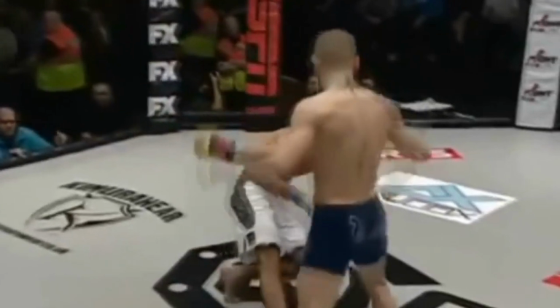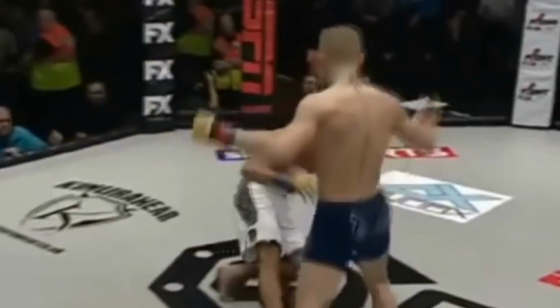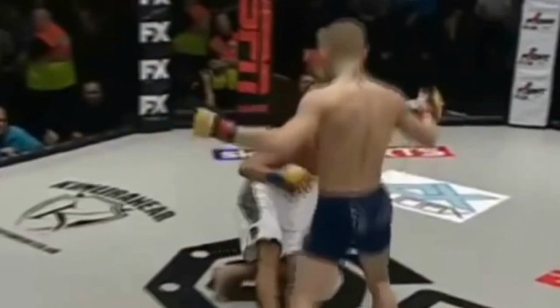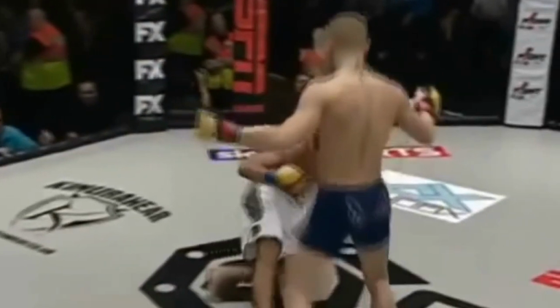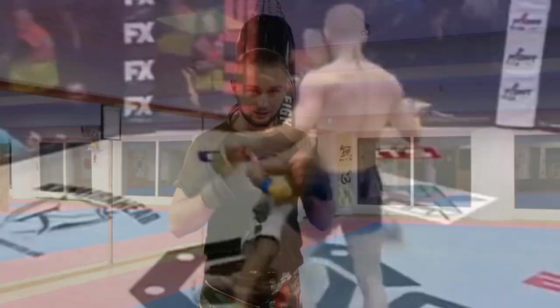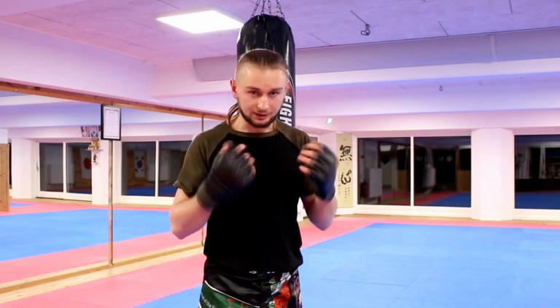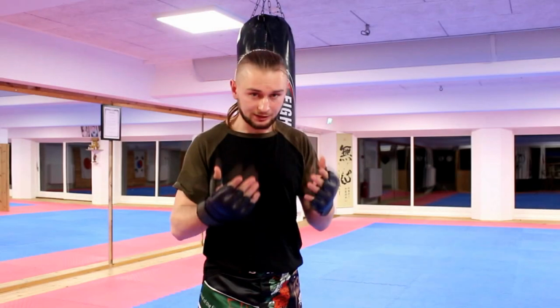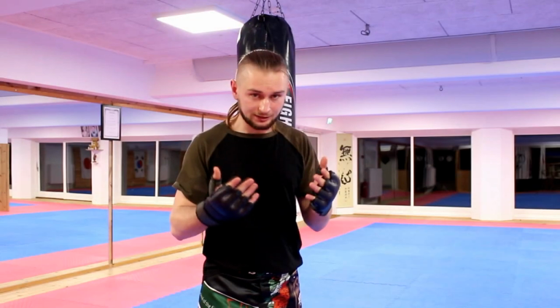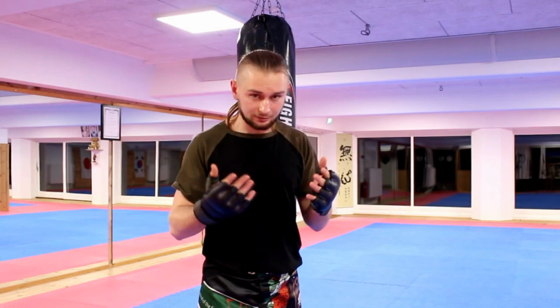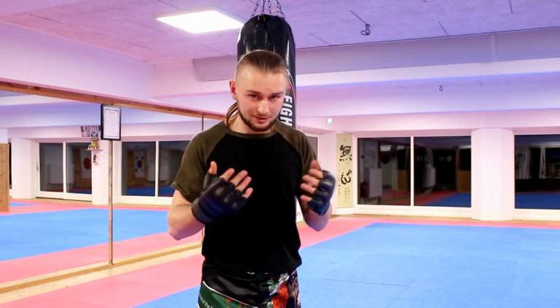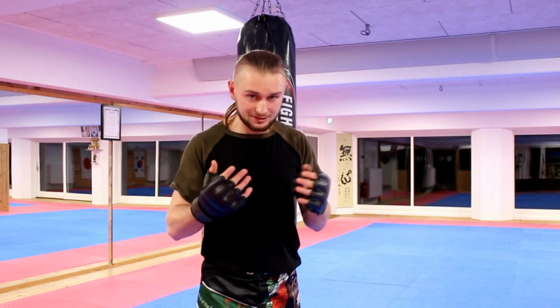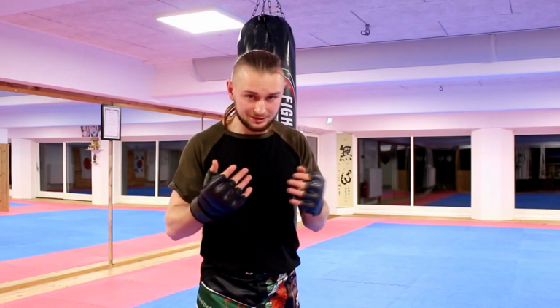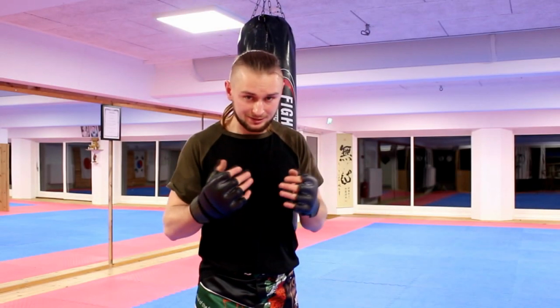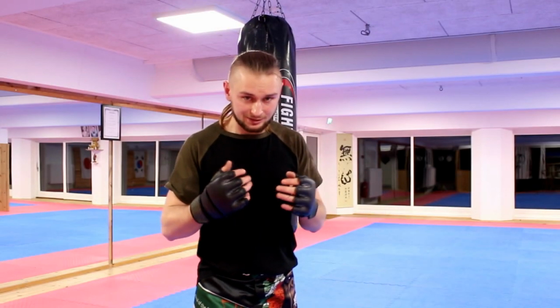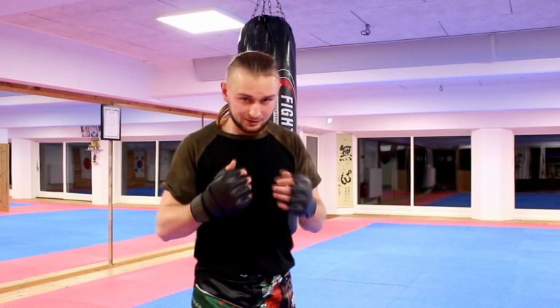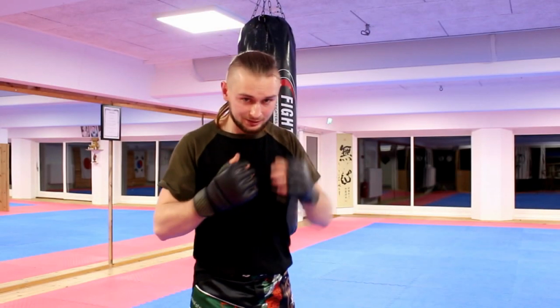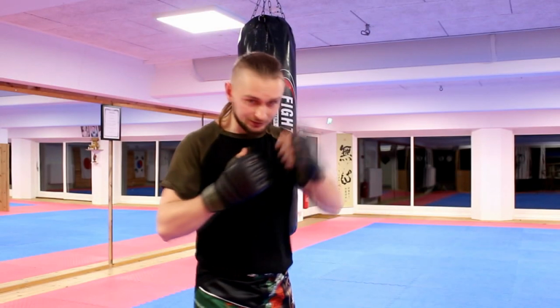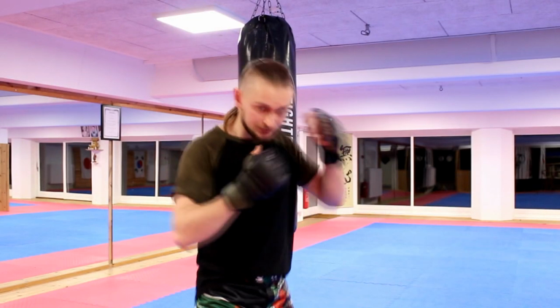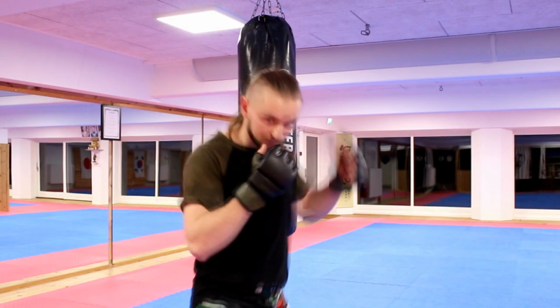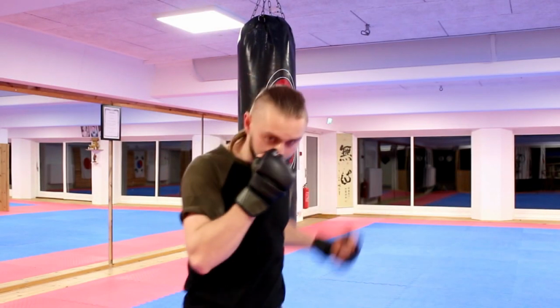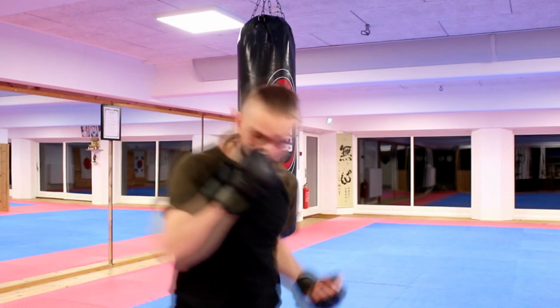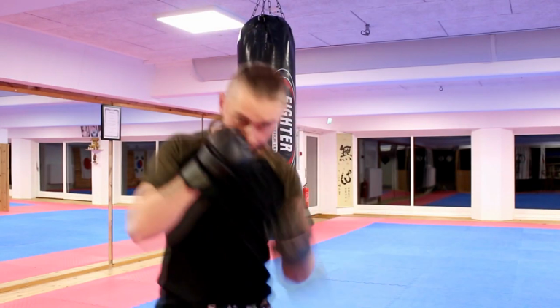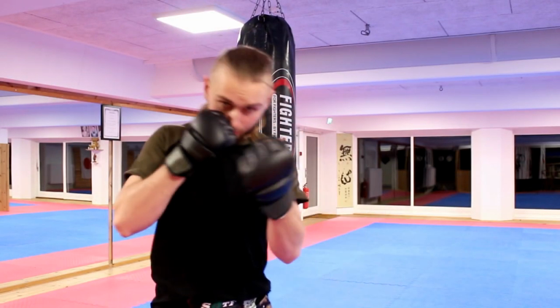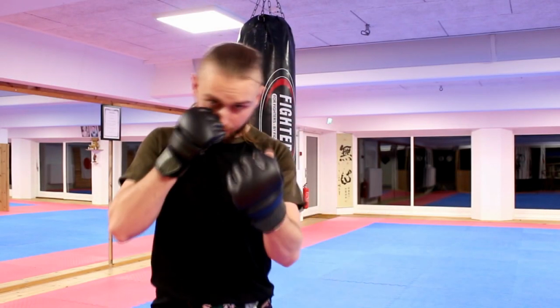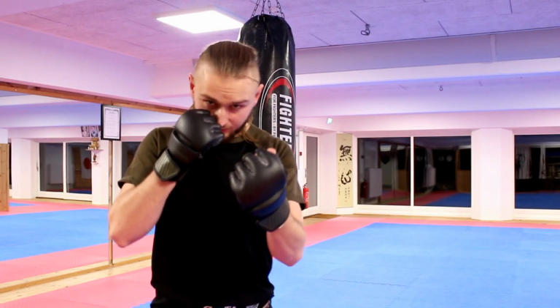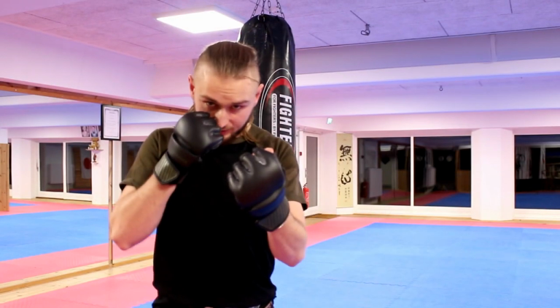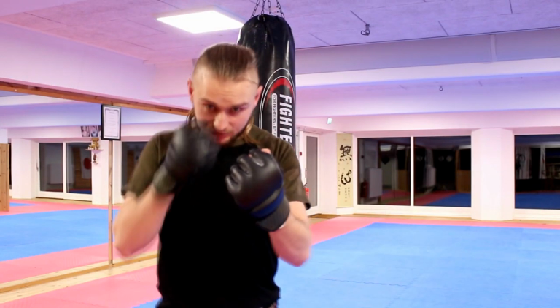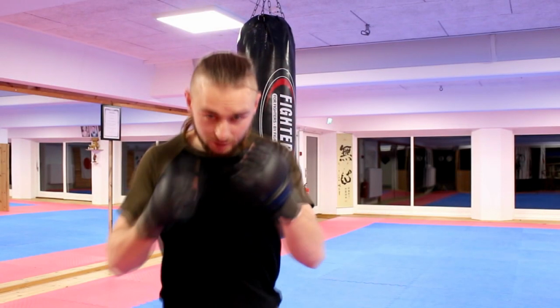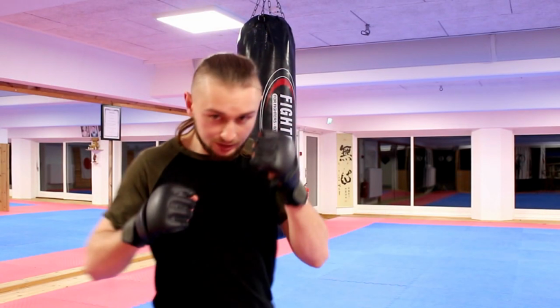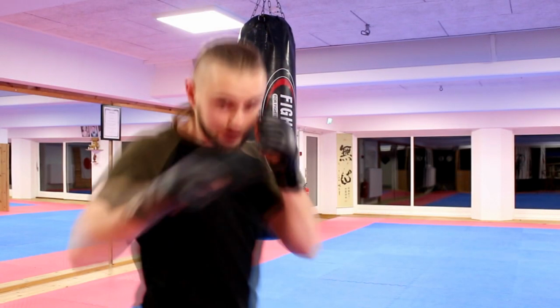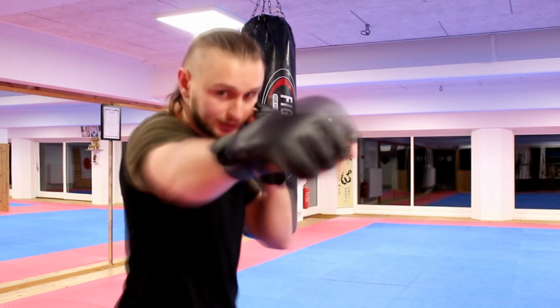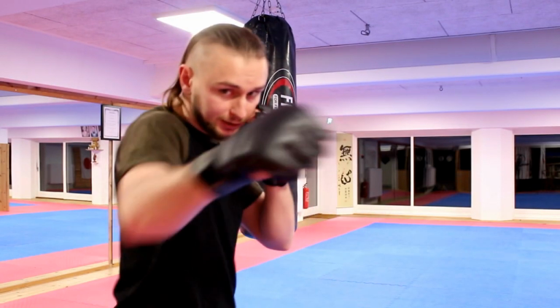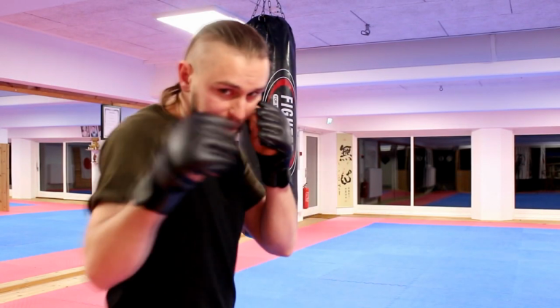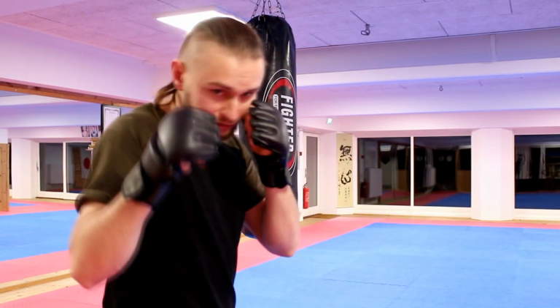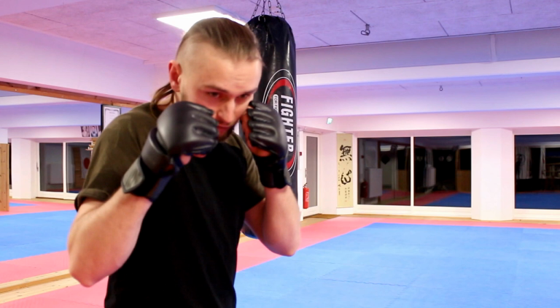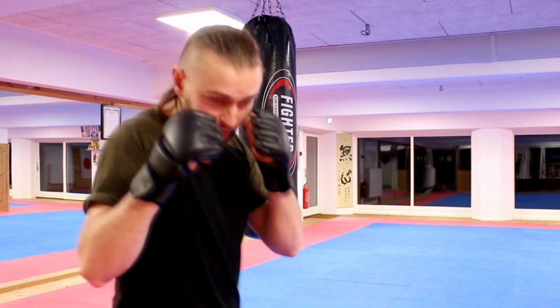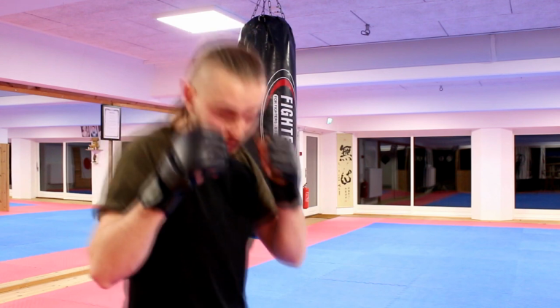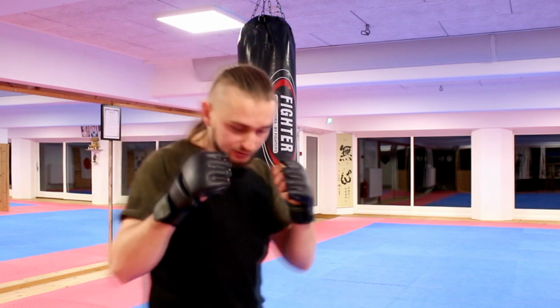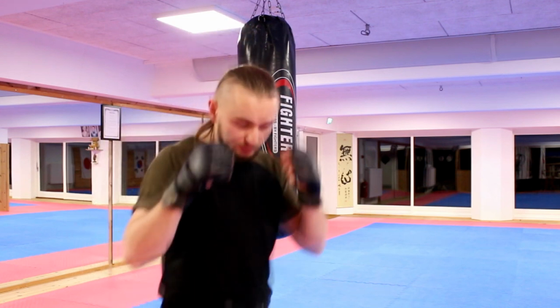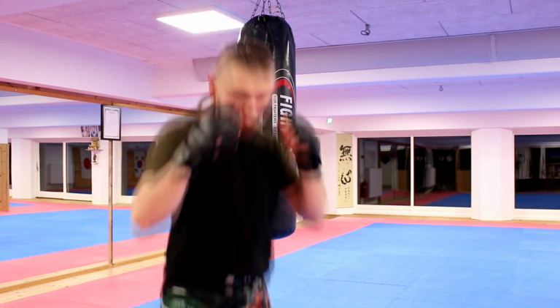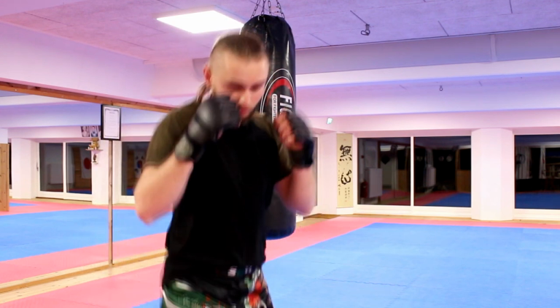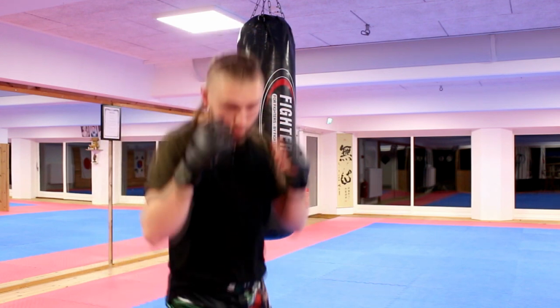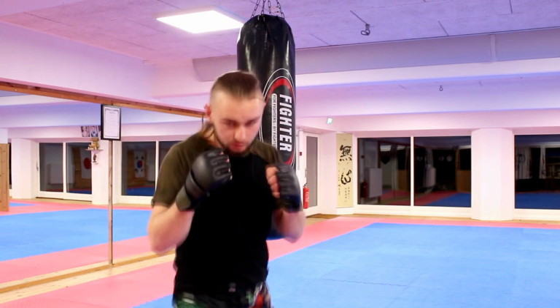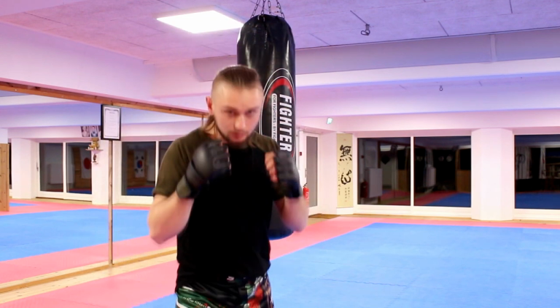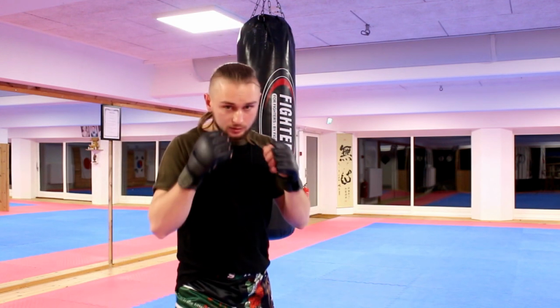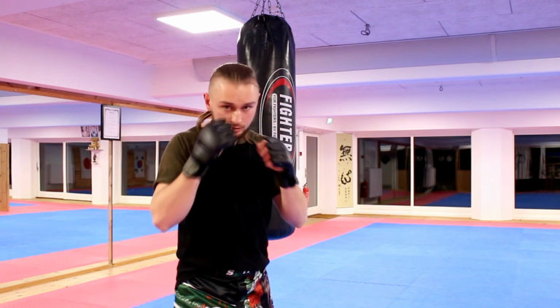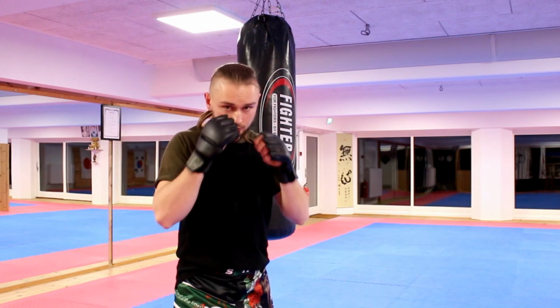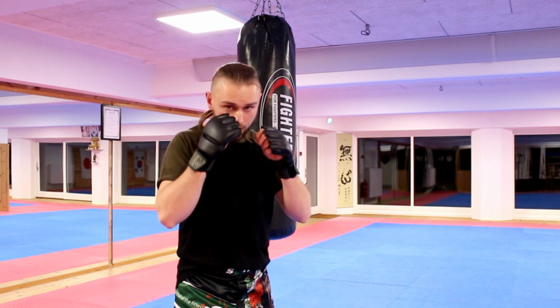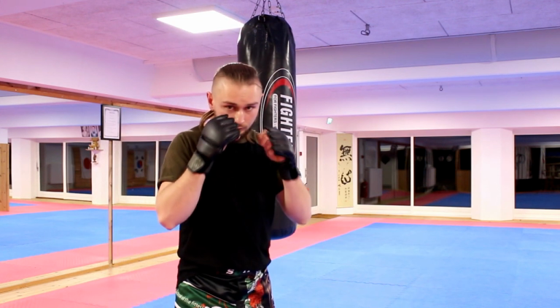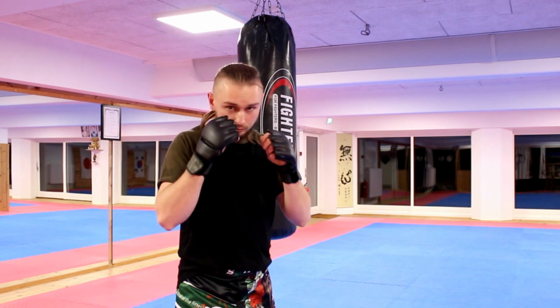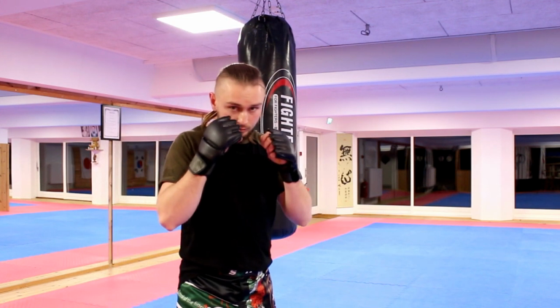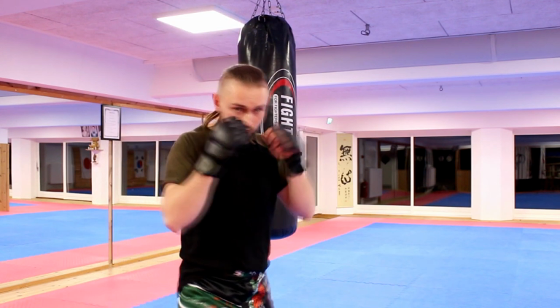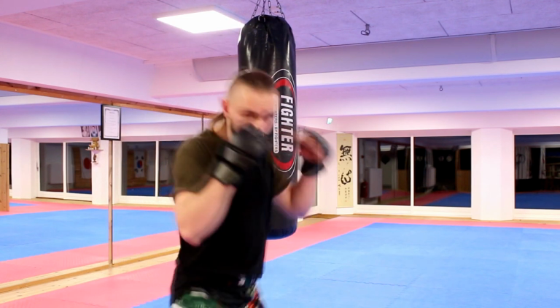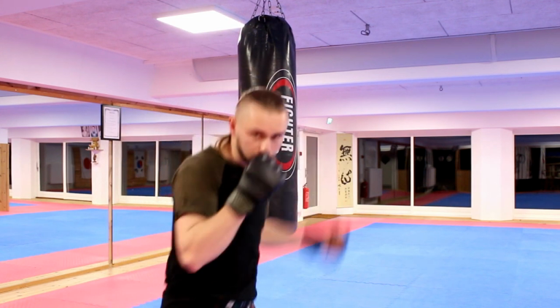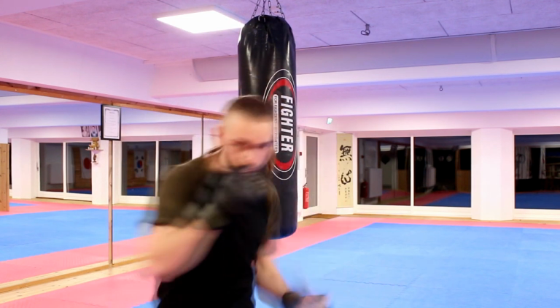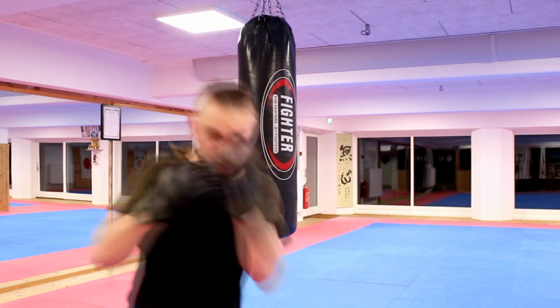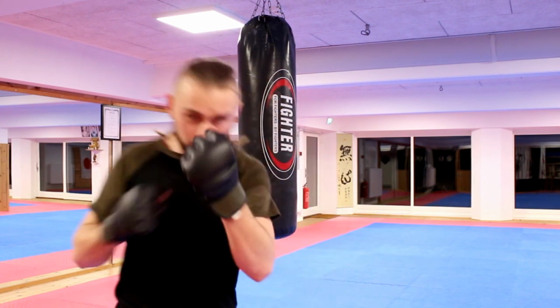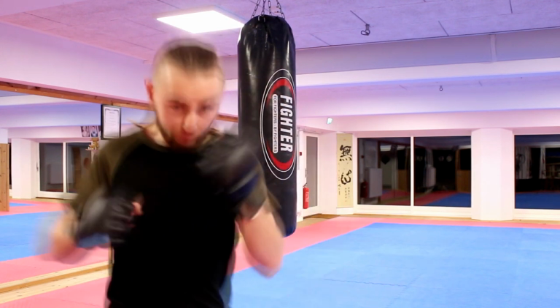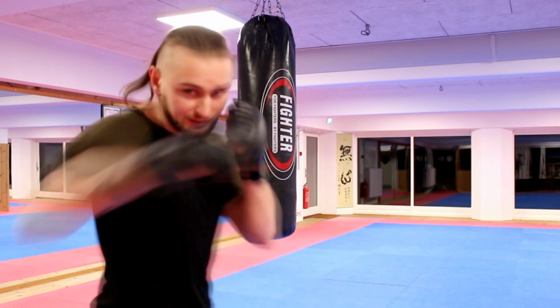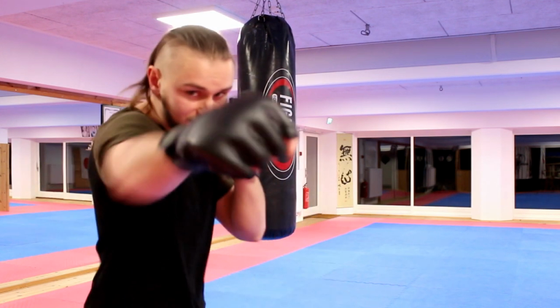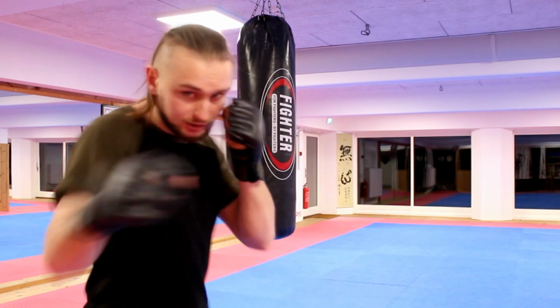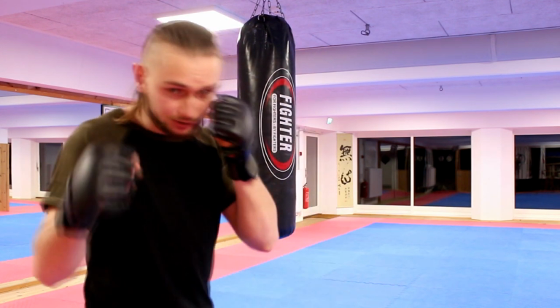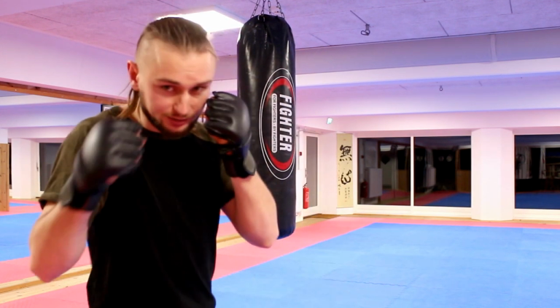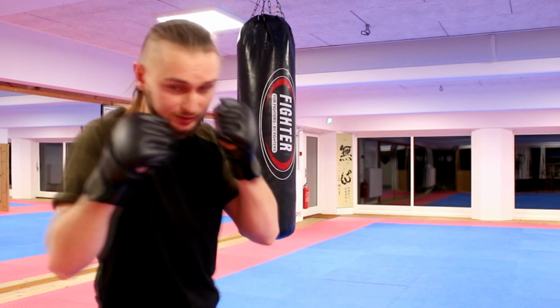And another one is bolo punch and cross. So bolo punch, cross.